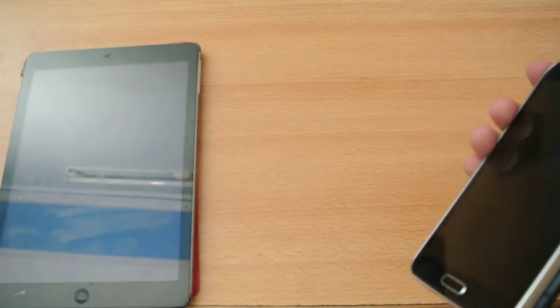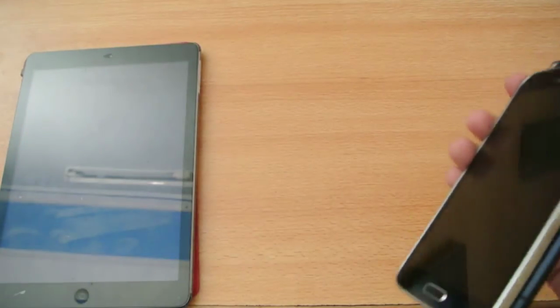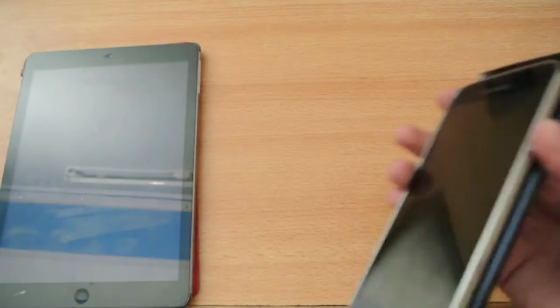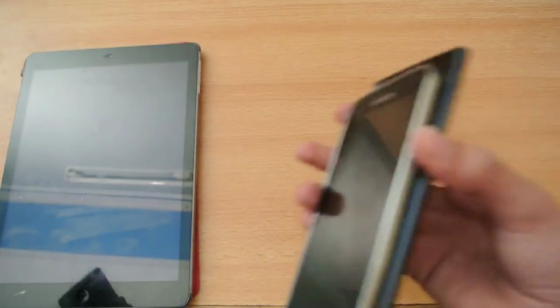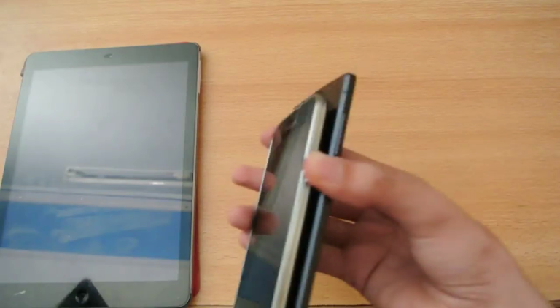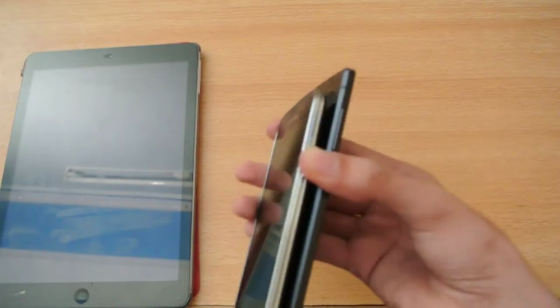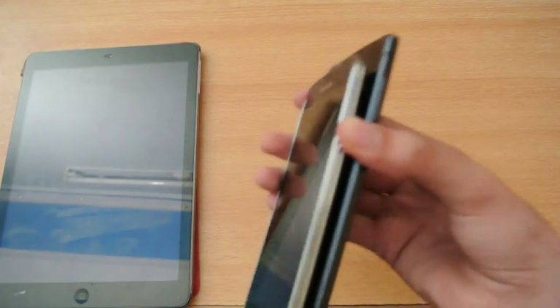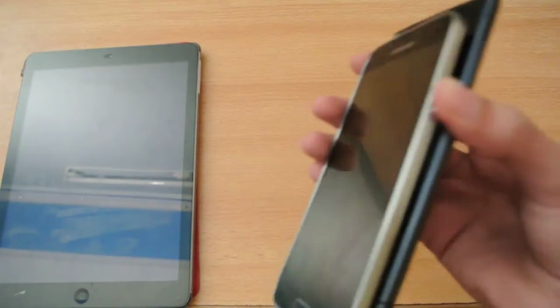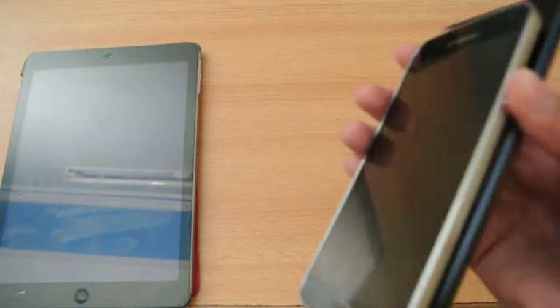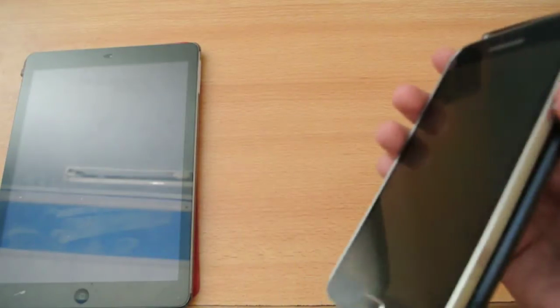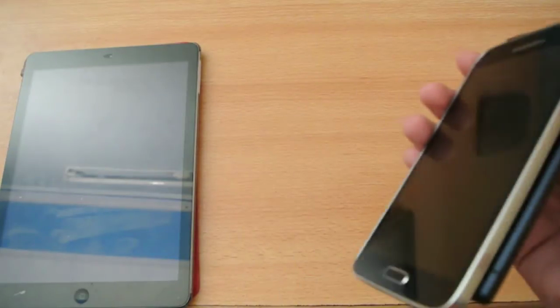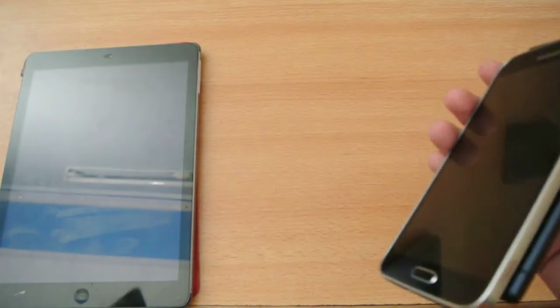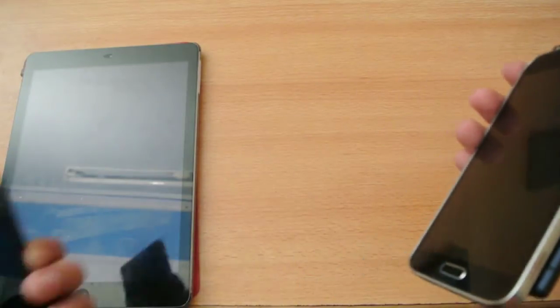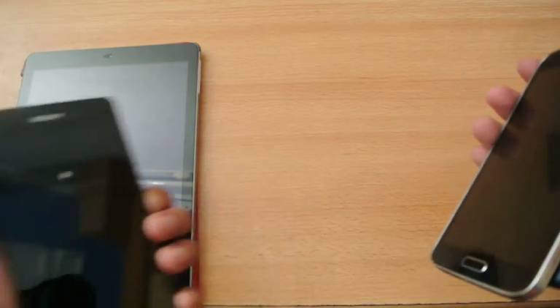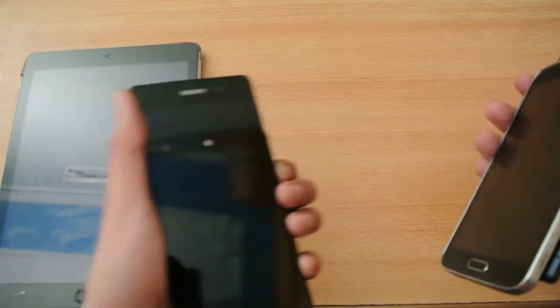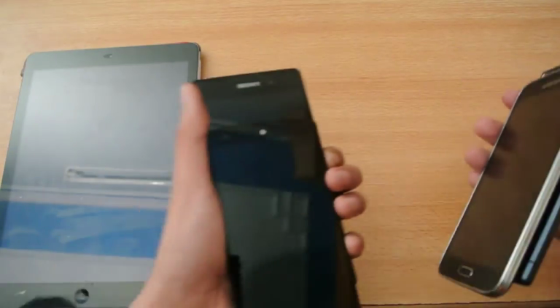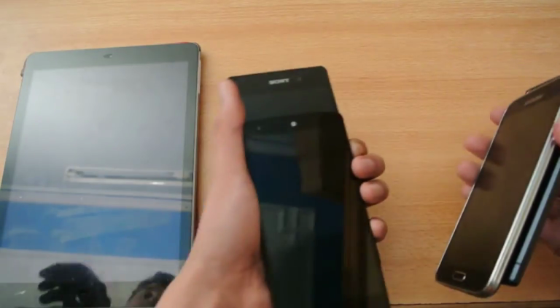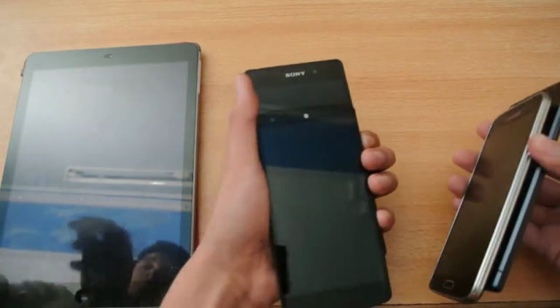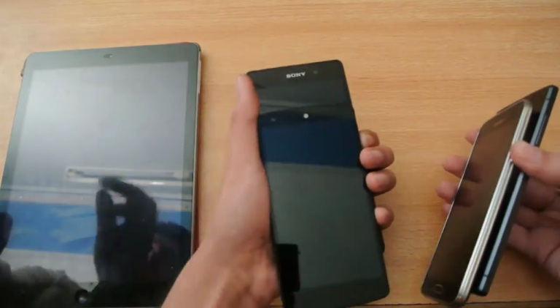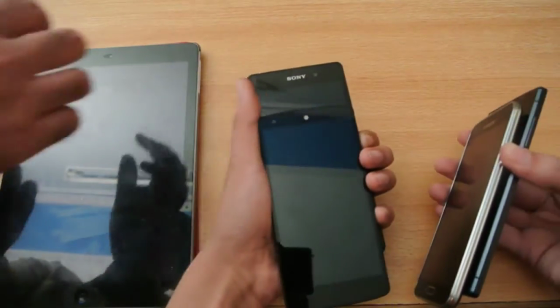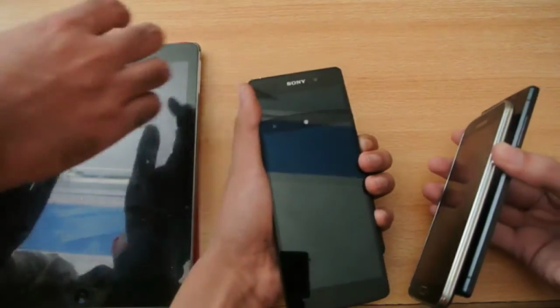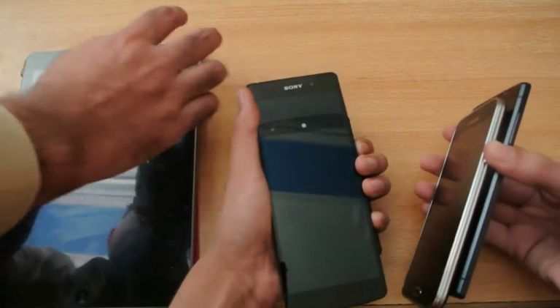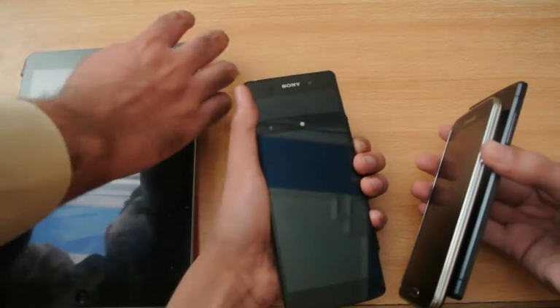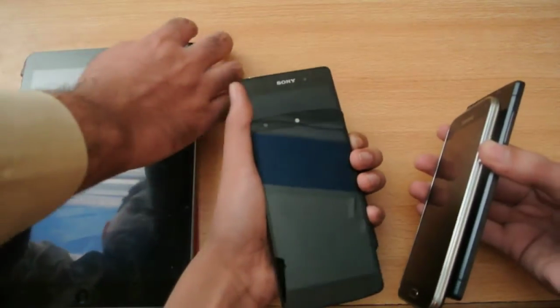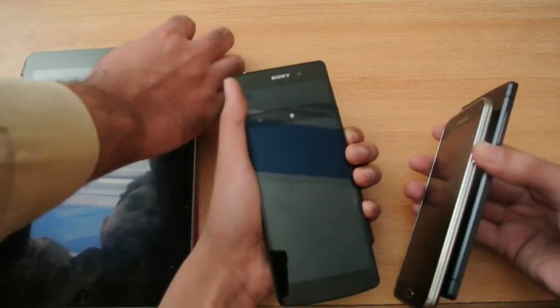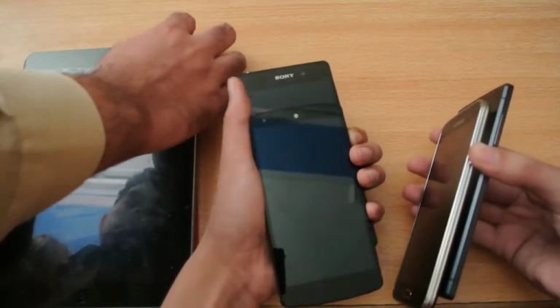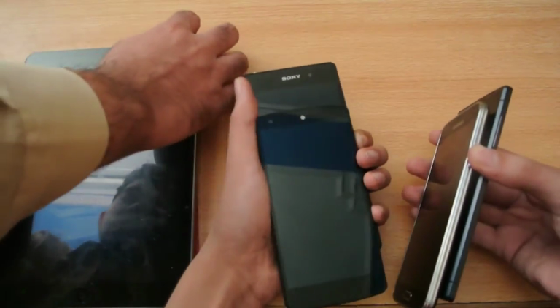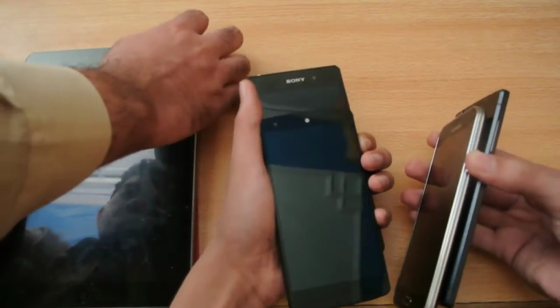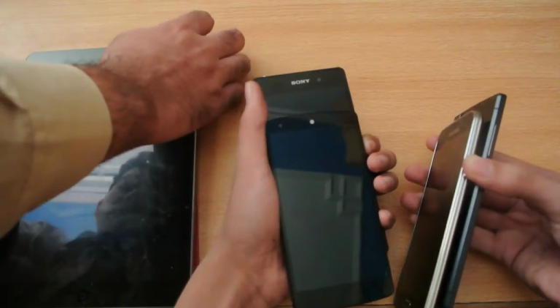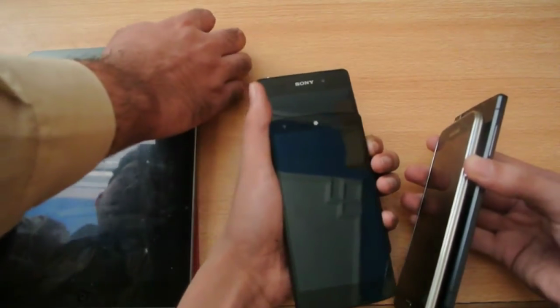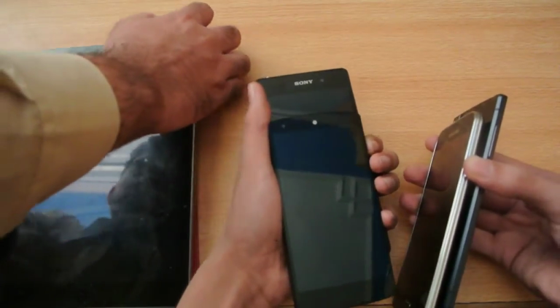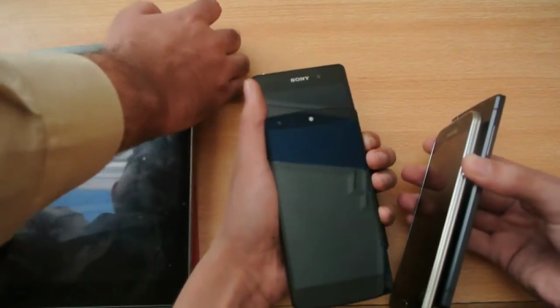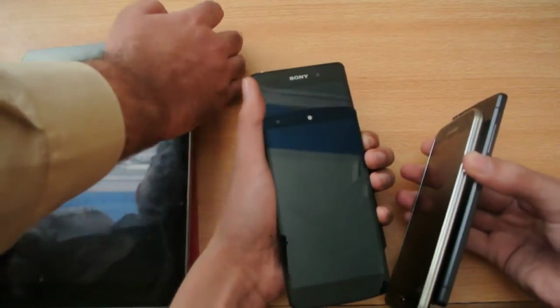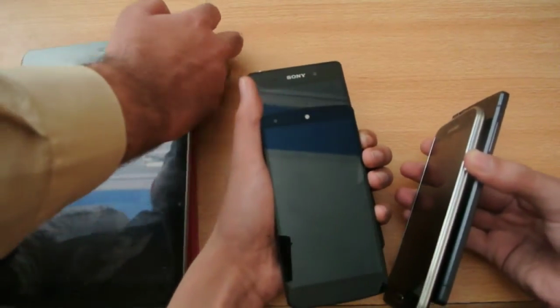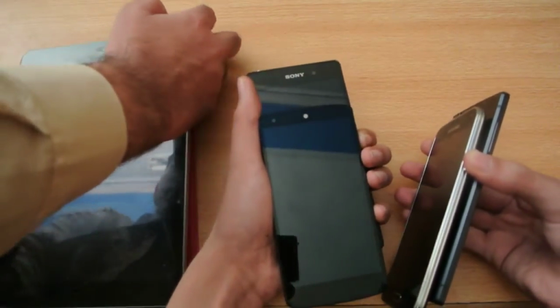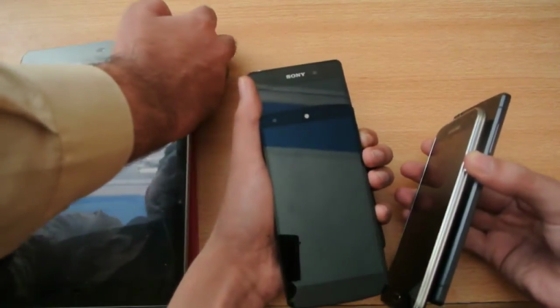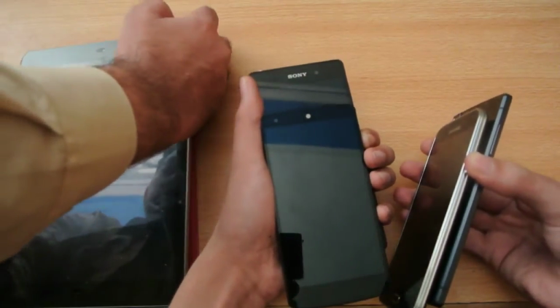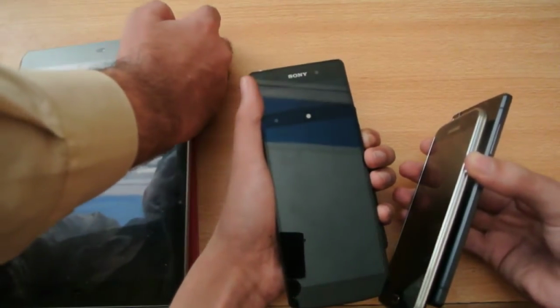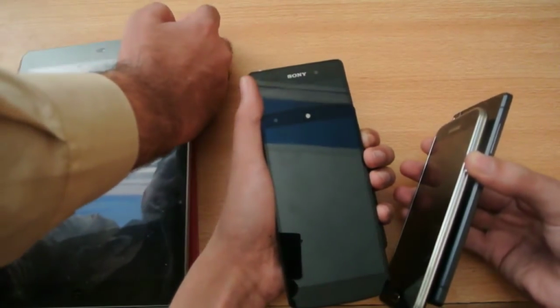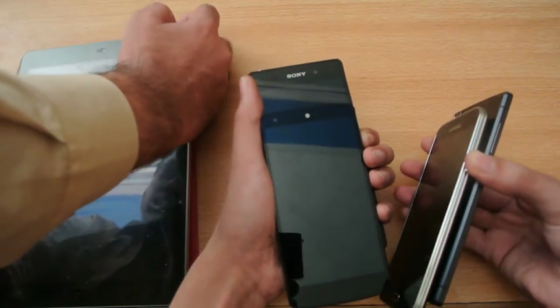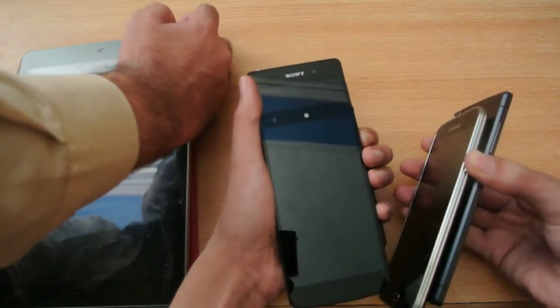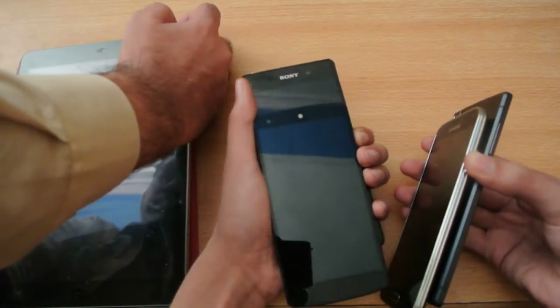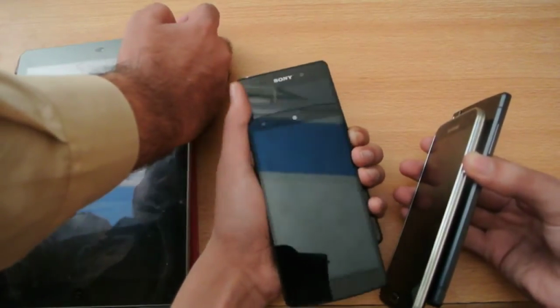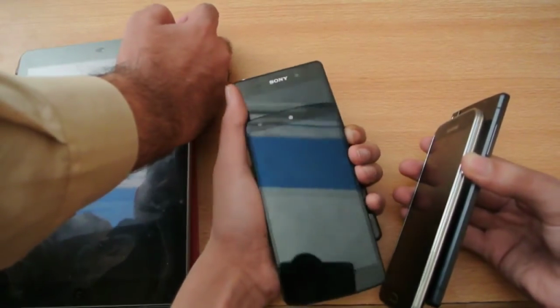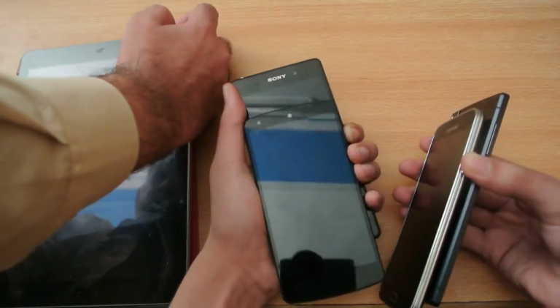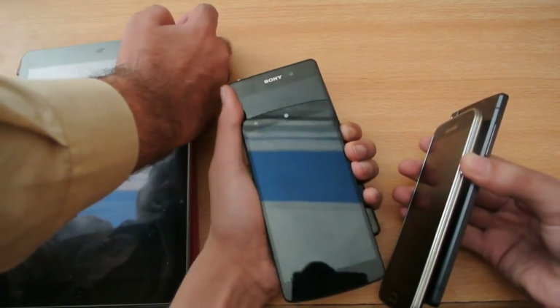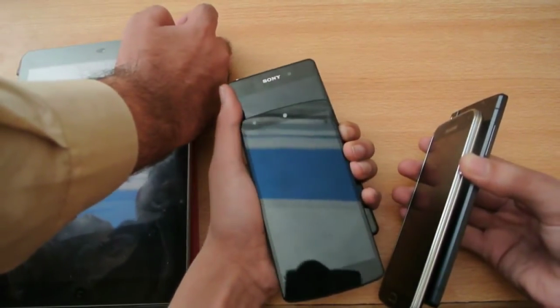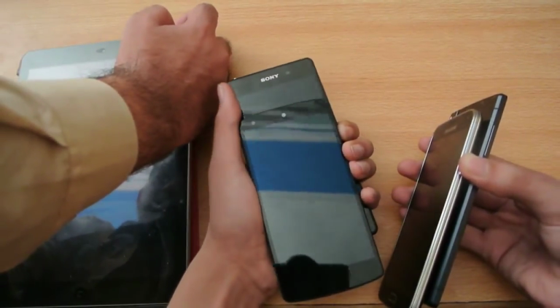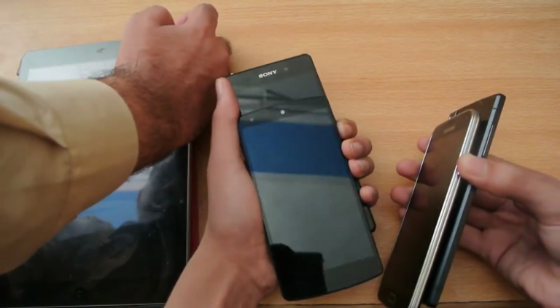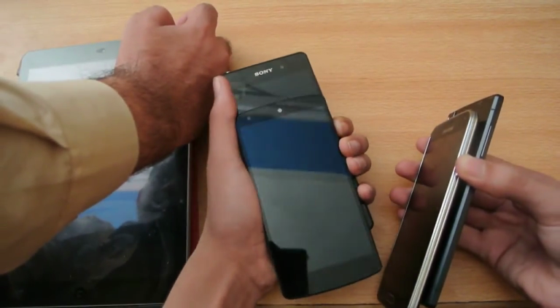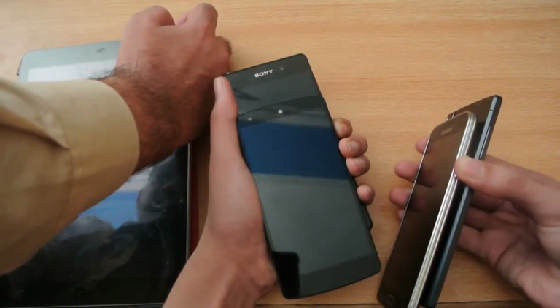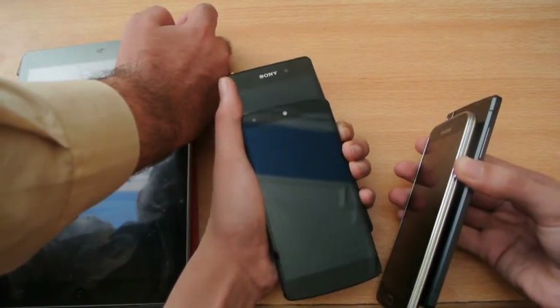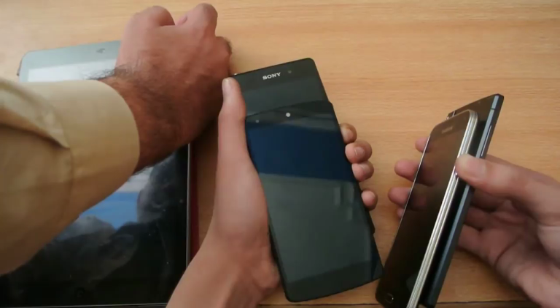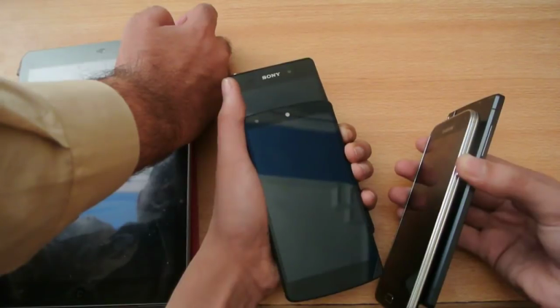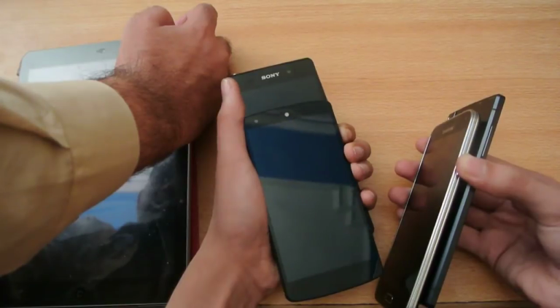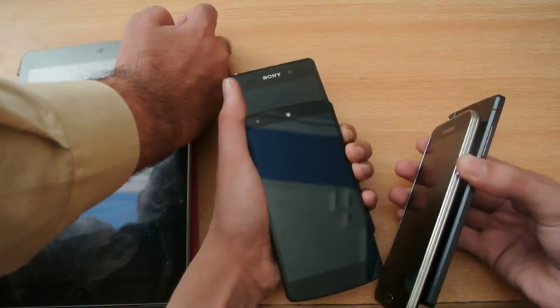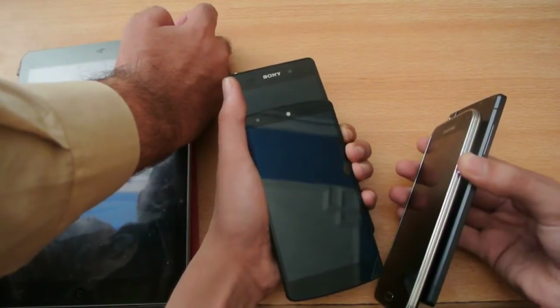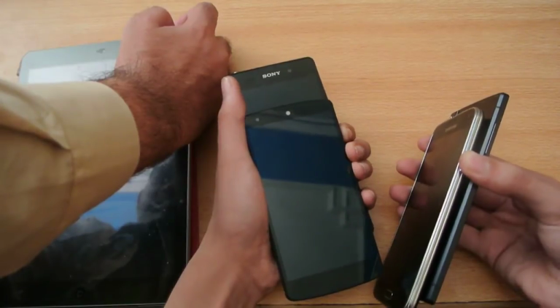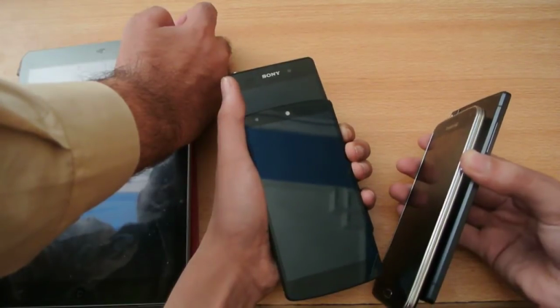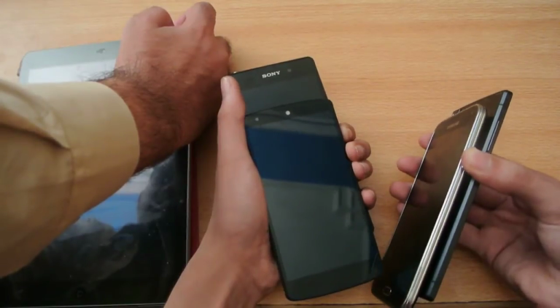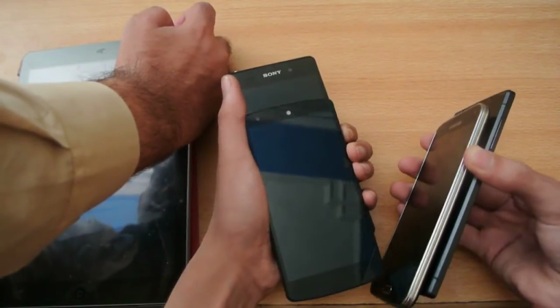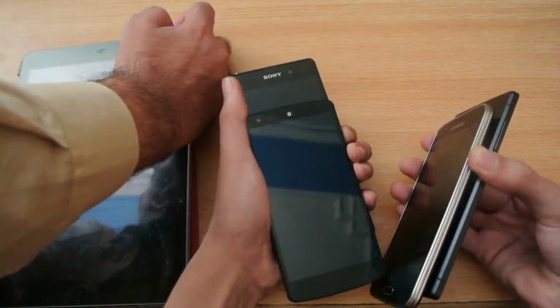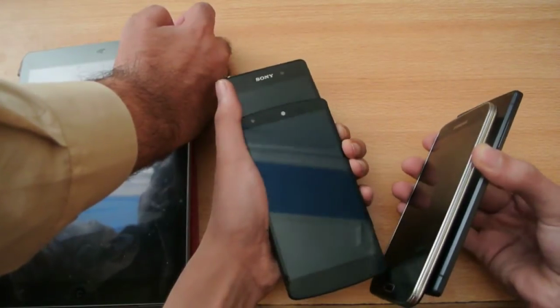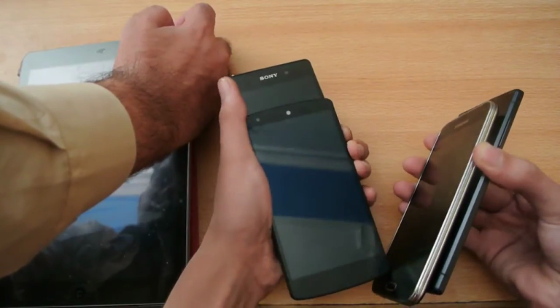Let's turn on the iPad Air. One, two, three, go!